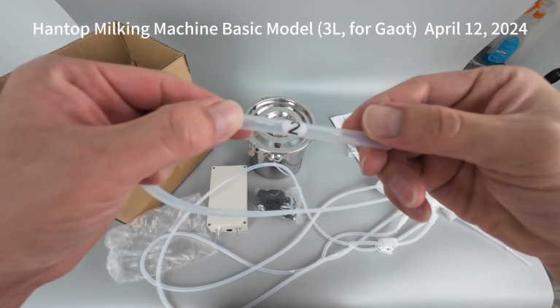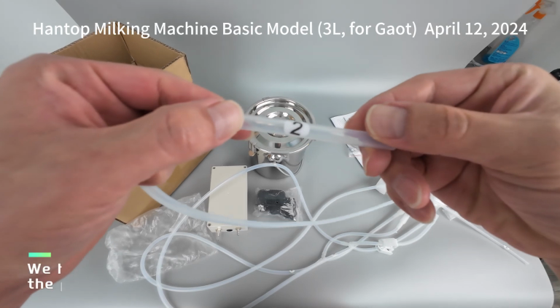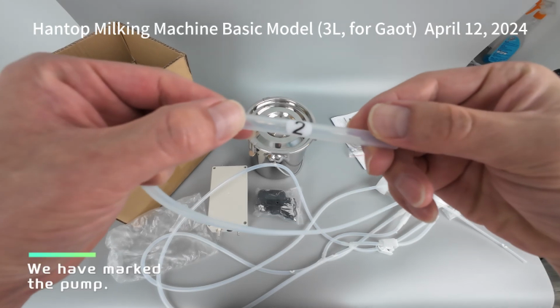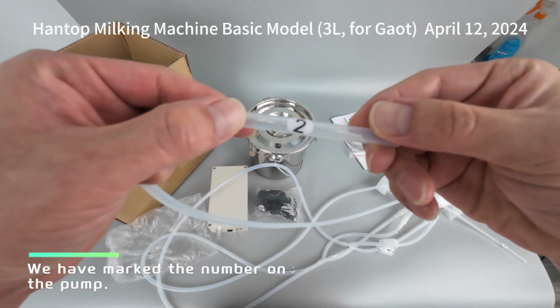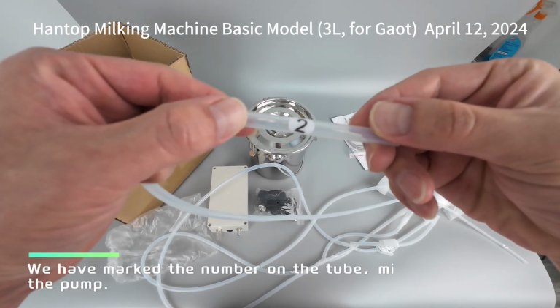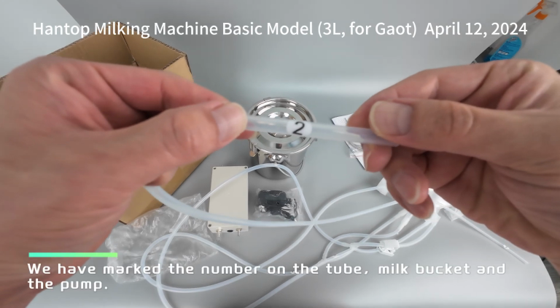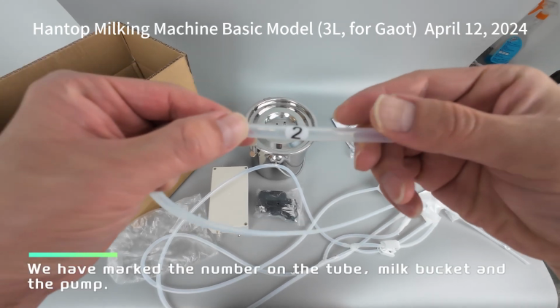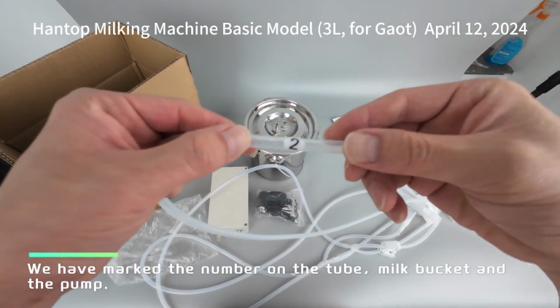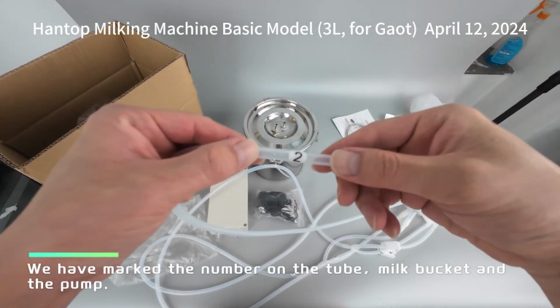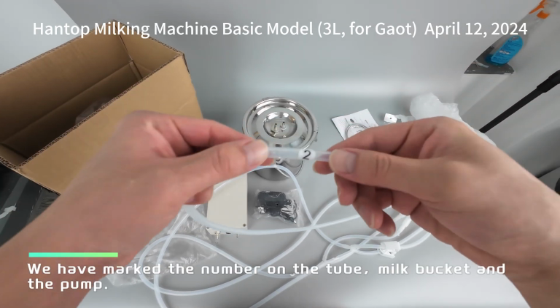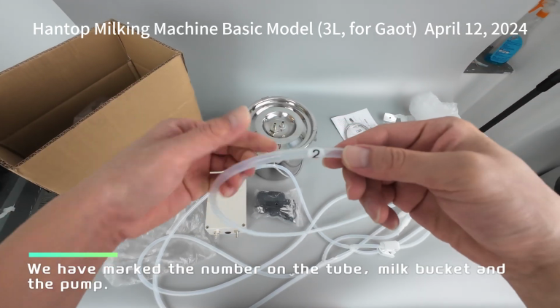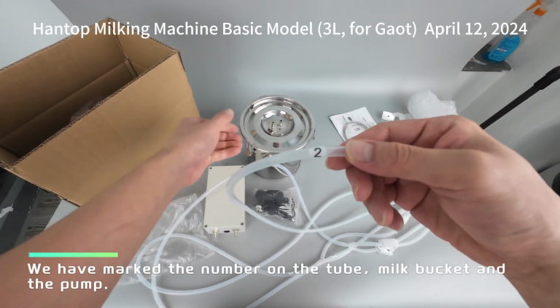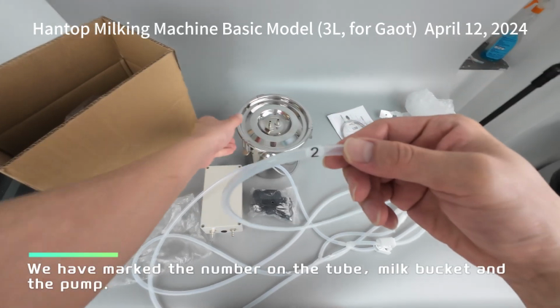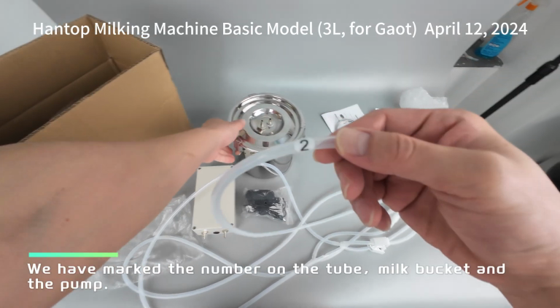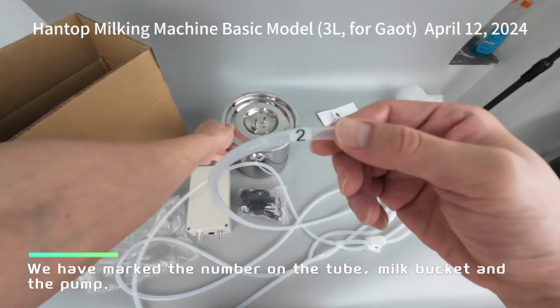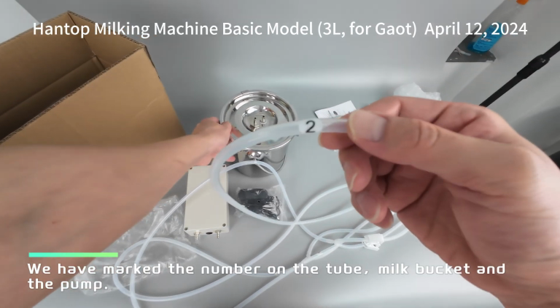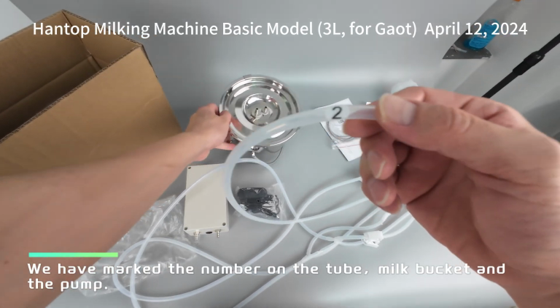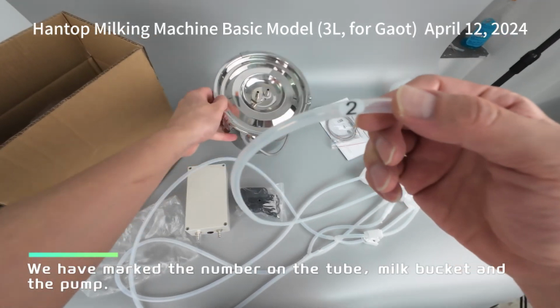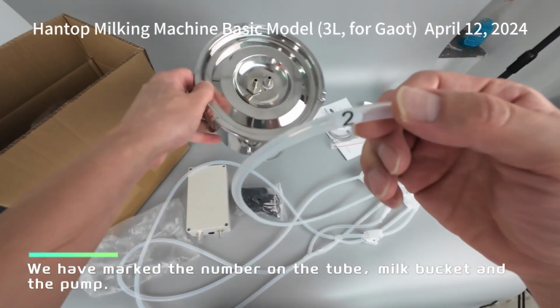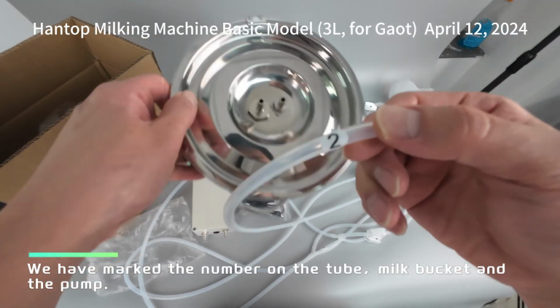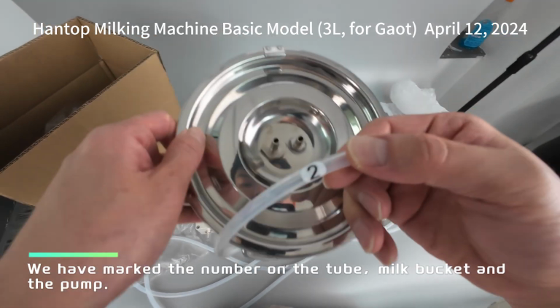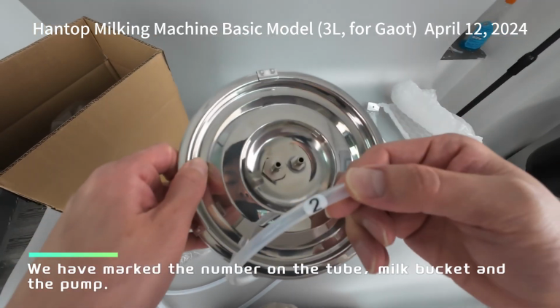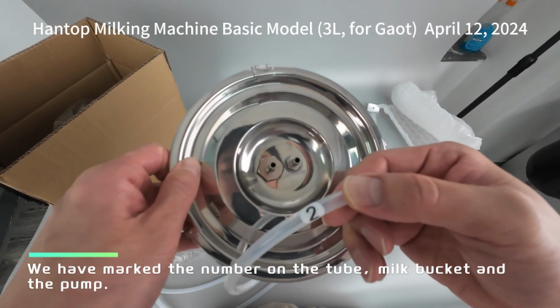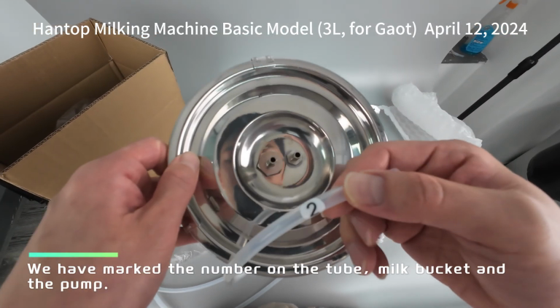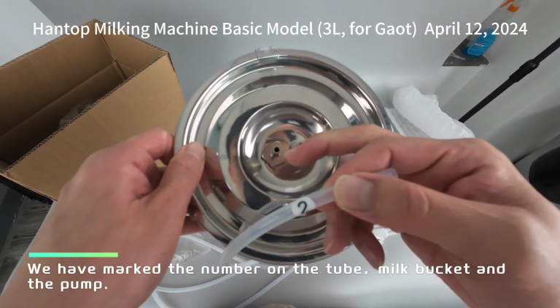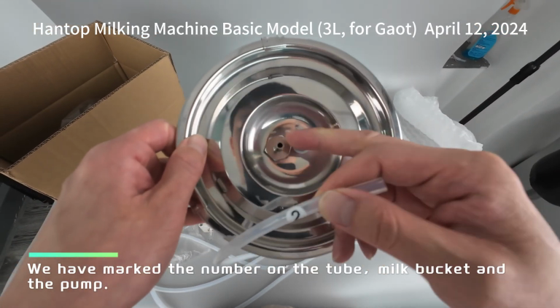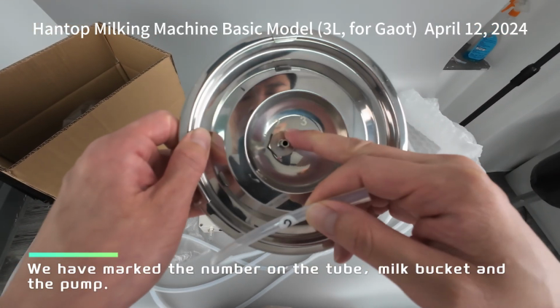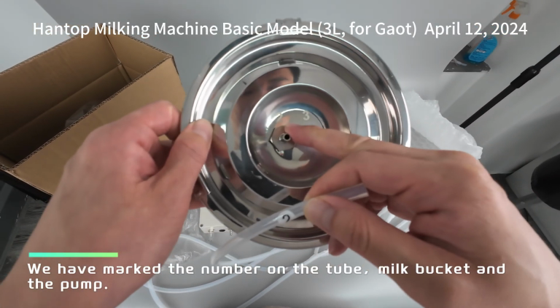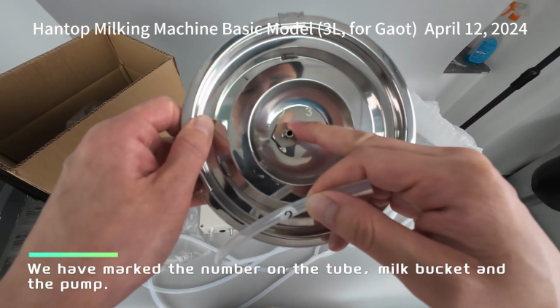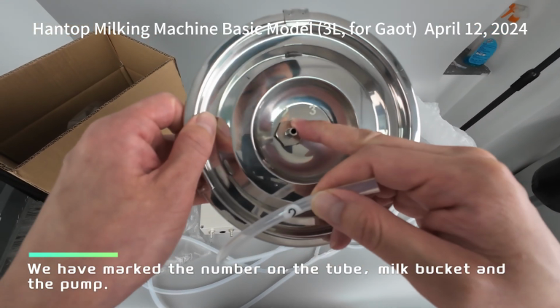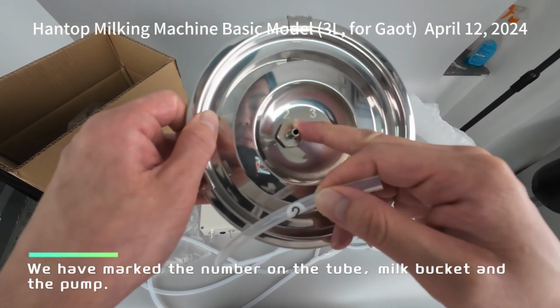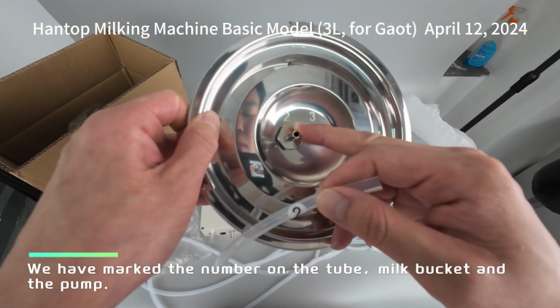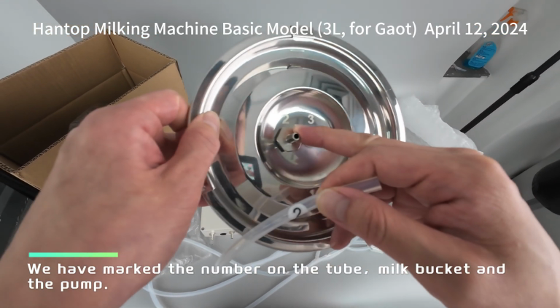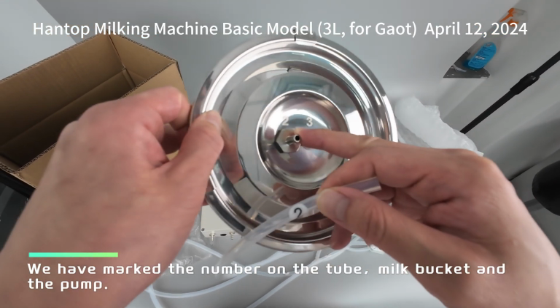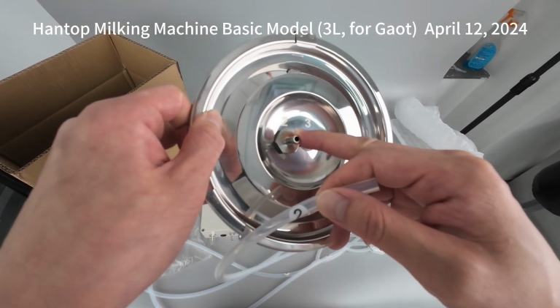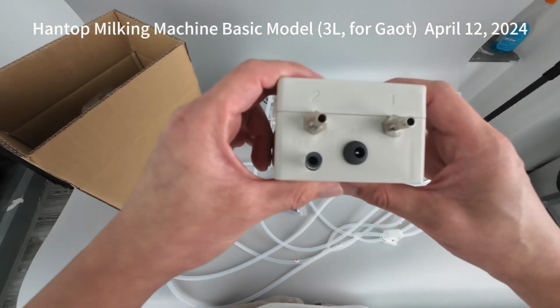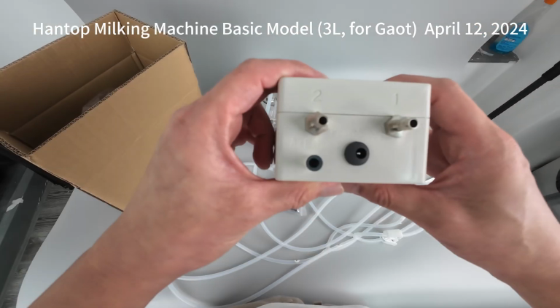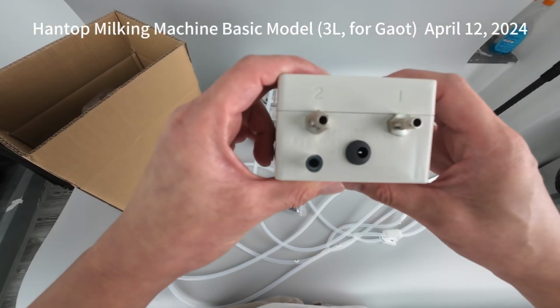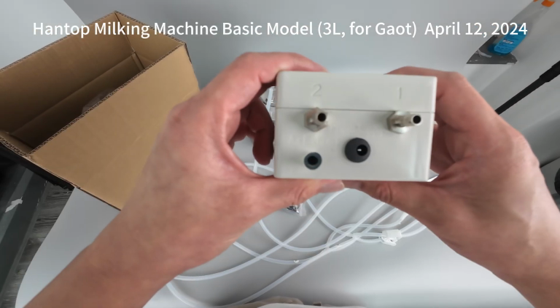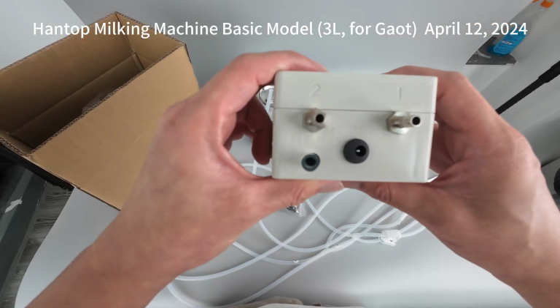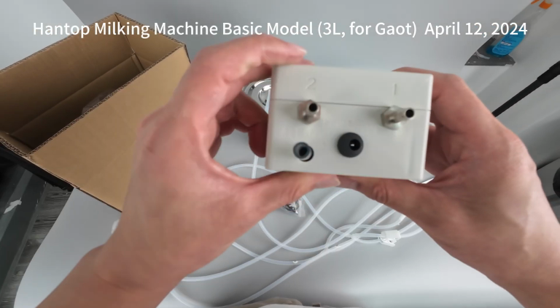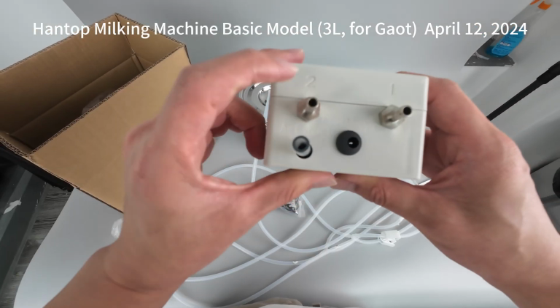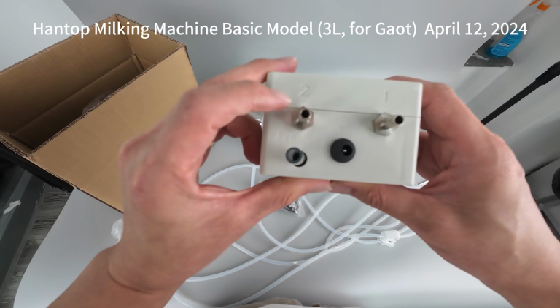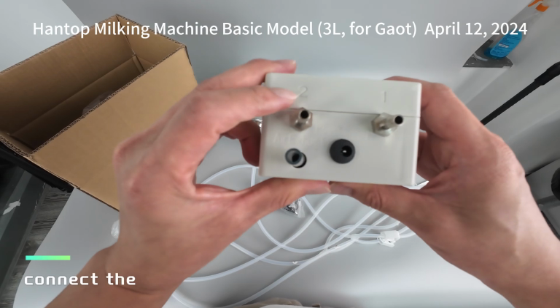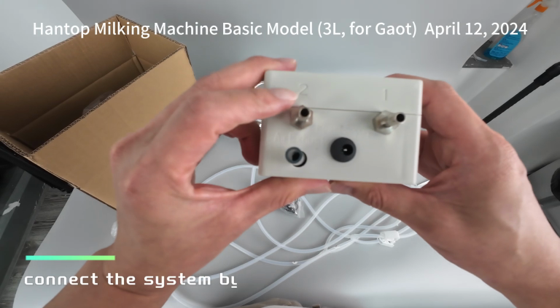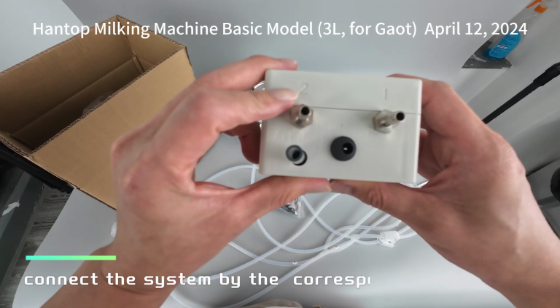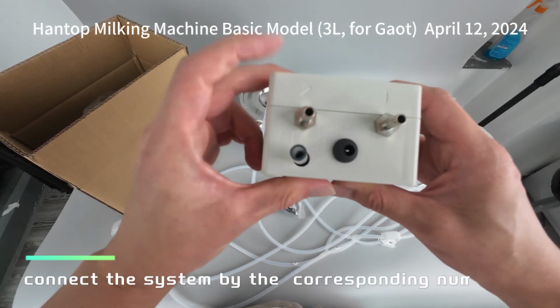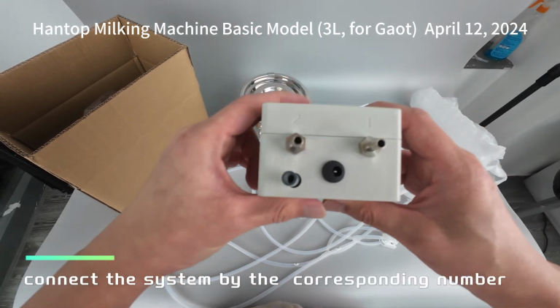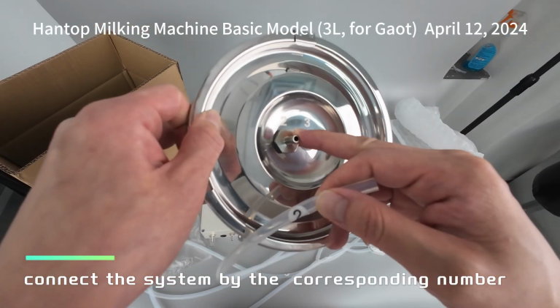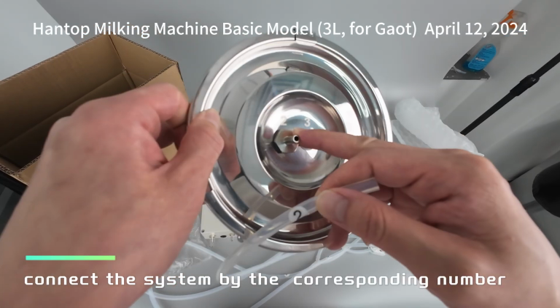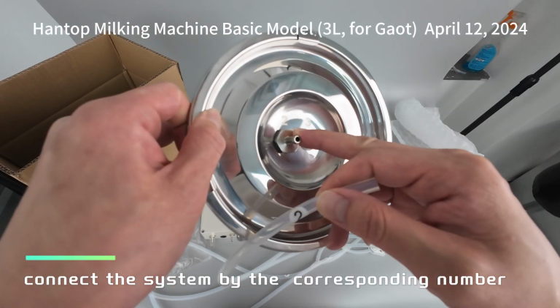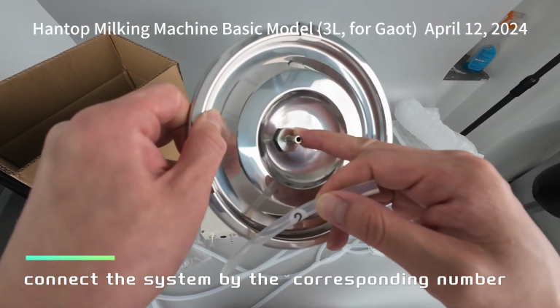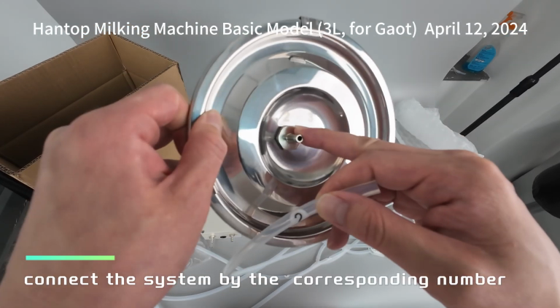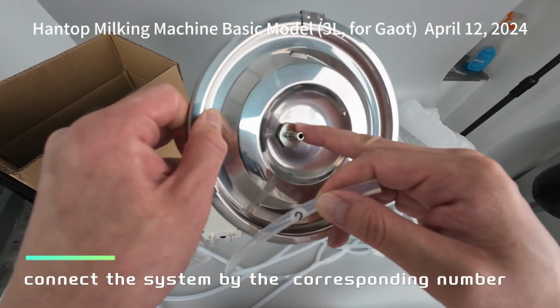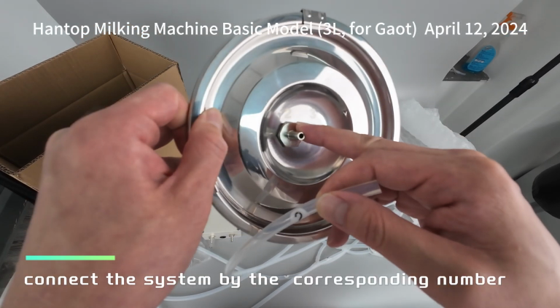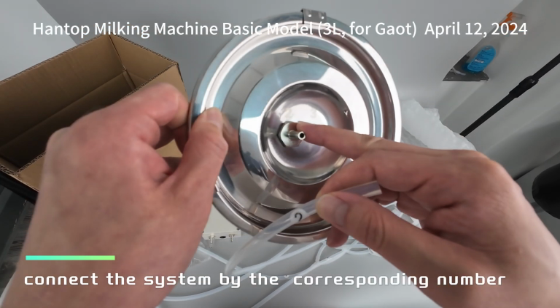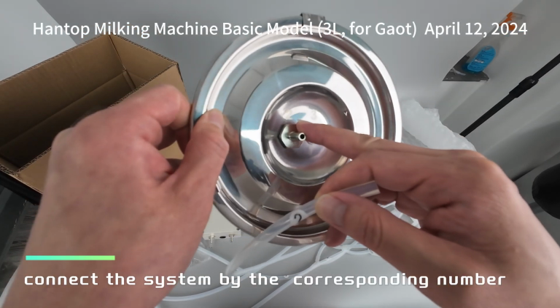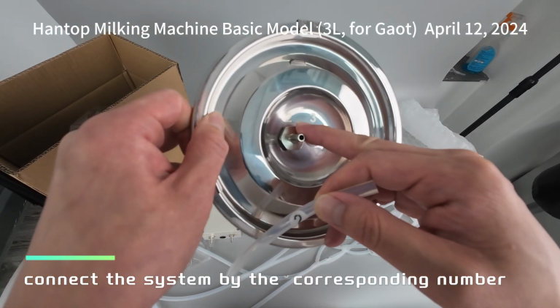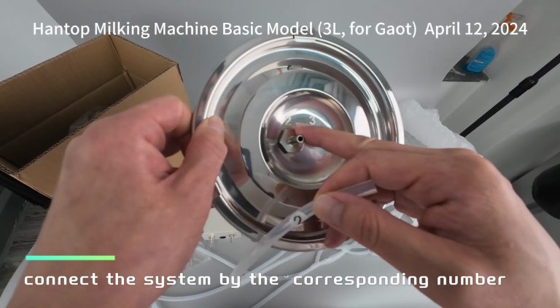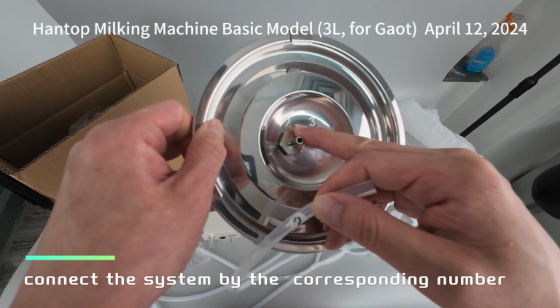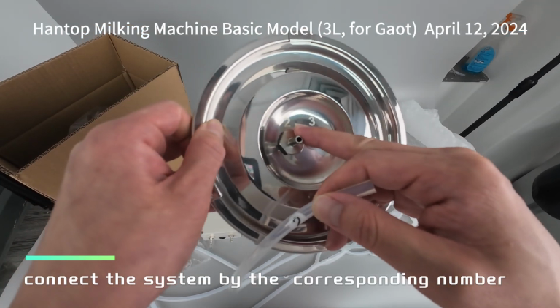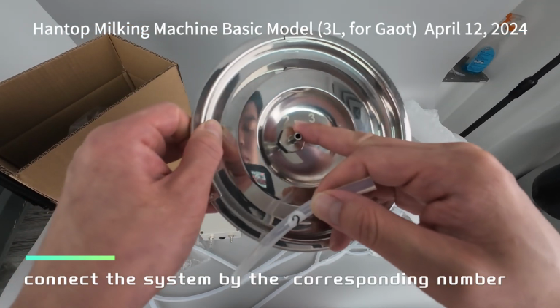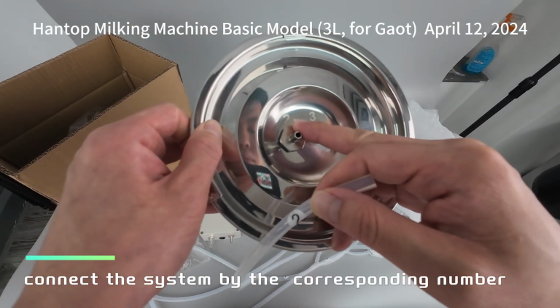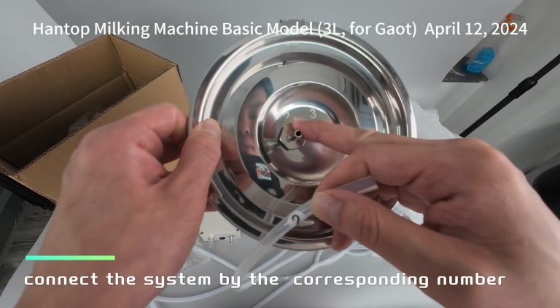We have marked the number on the tube, milk bucket, and the pump. Connect the system by the corresponding number.